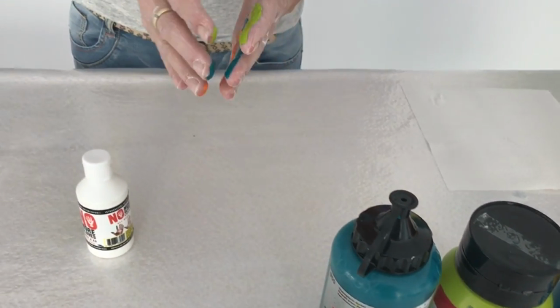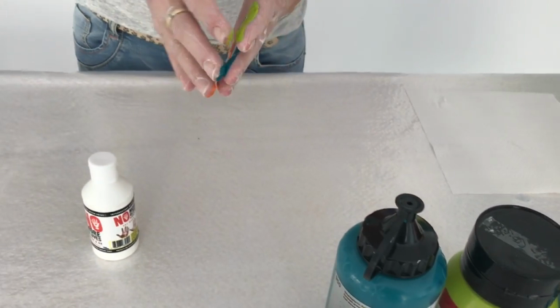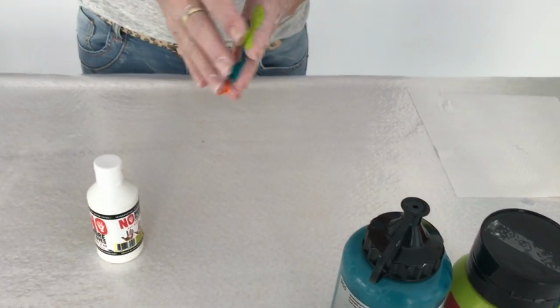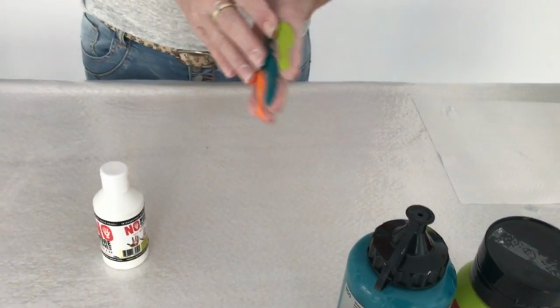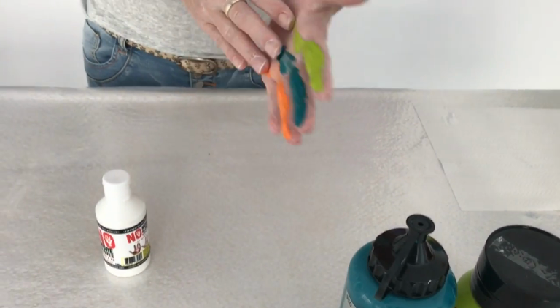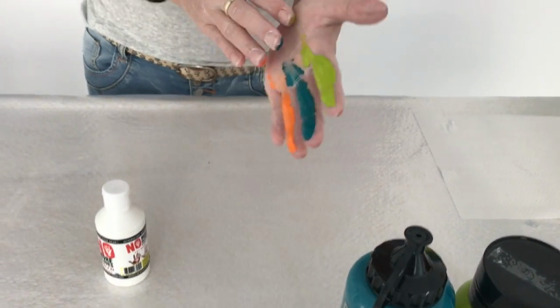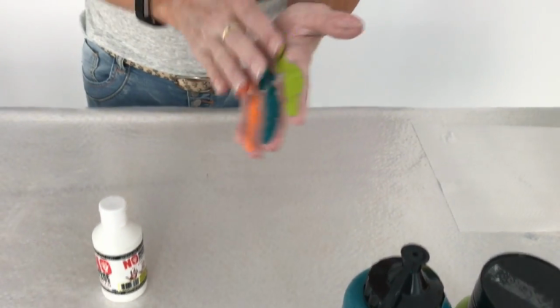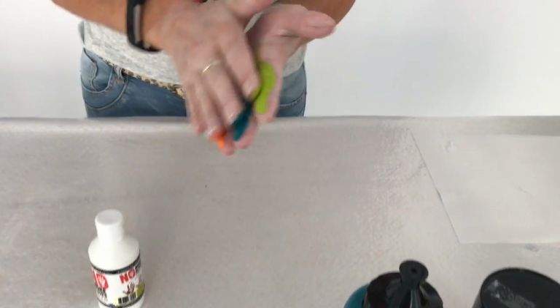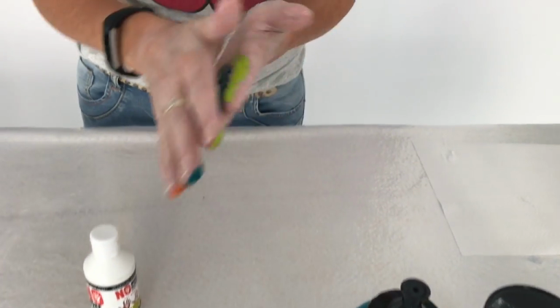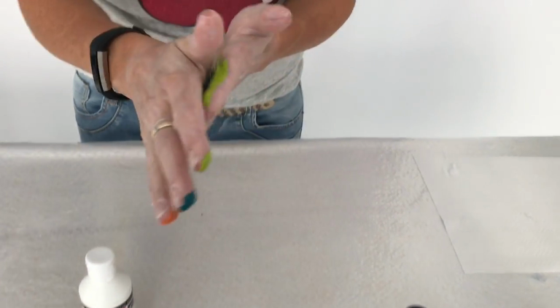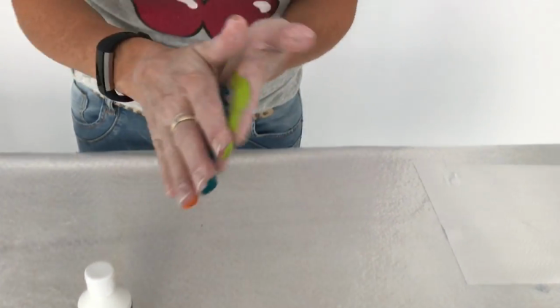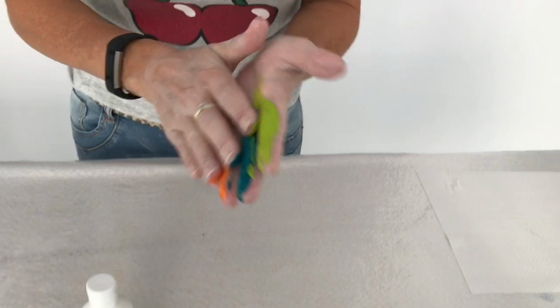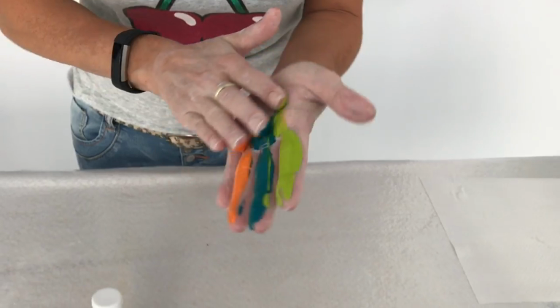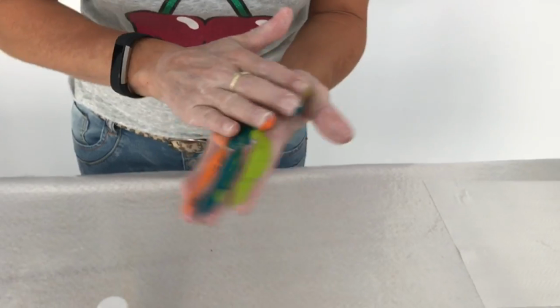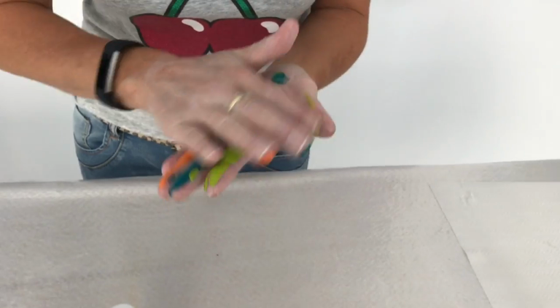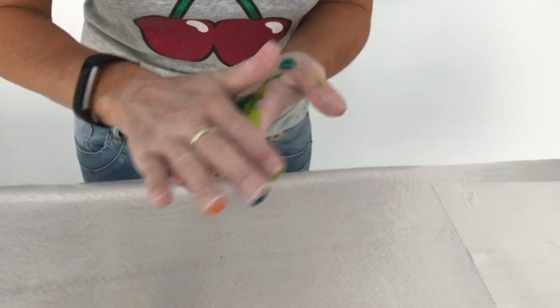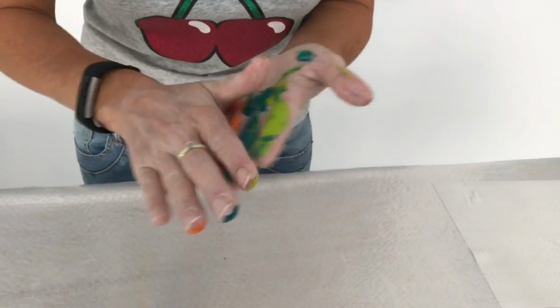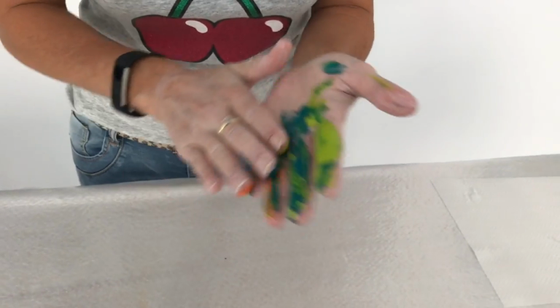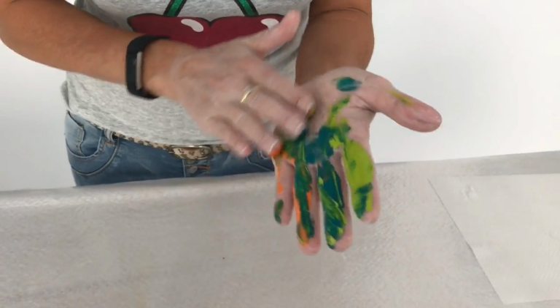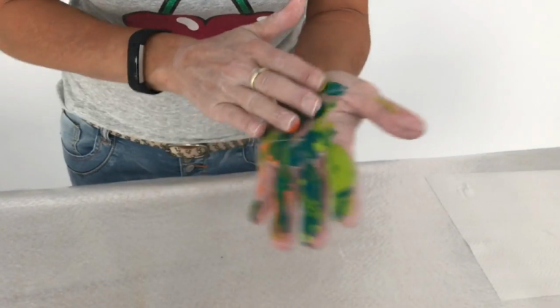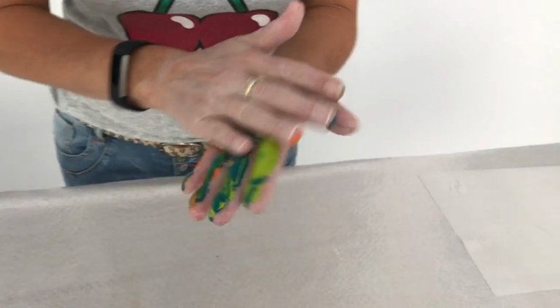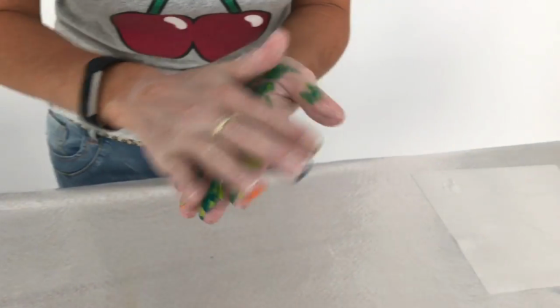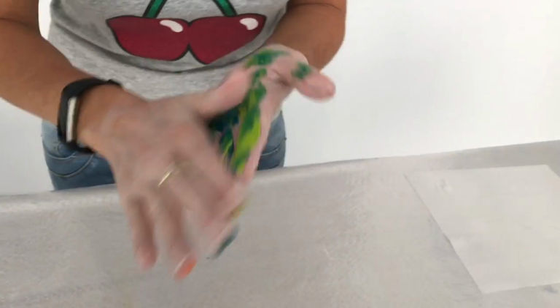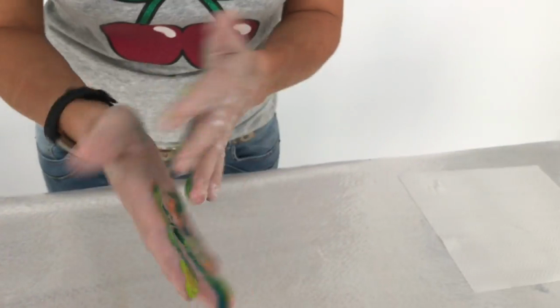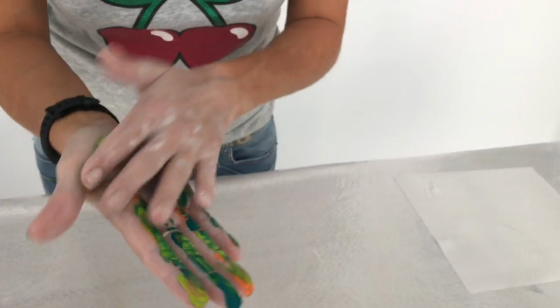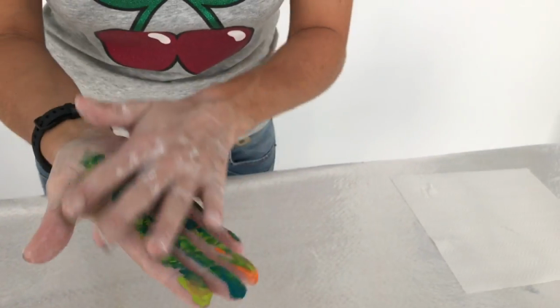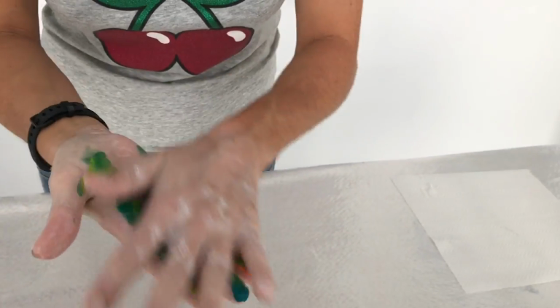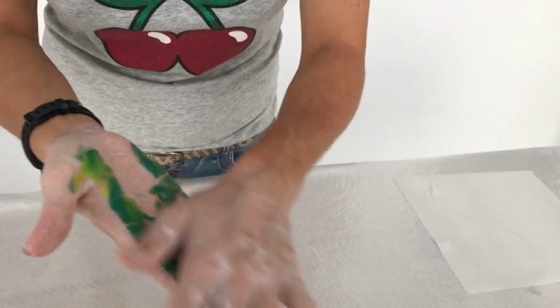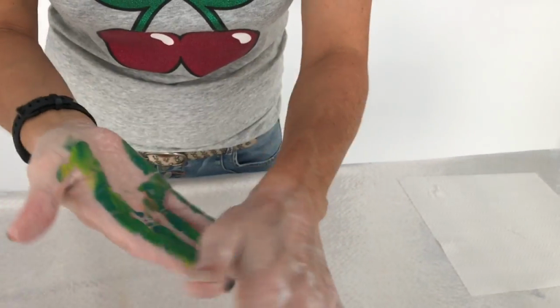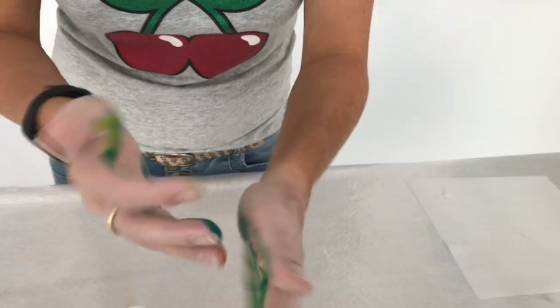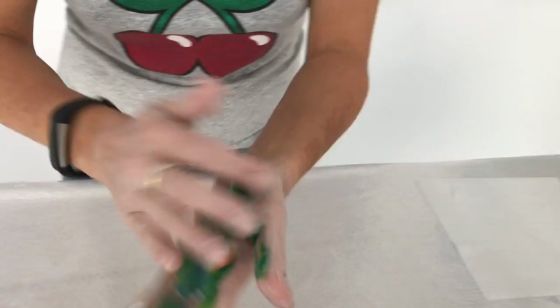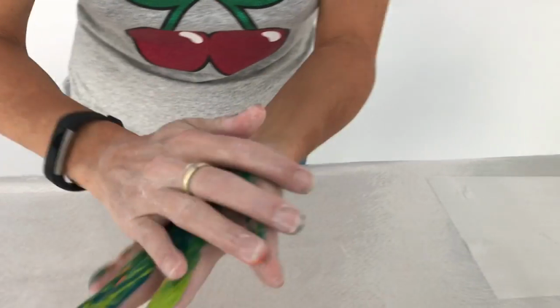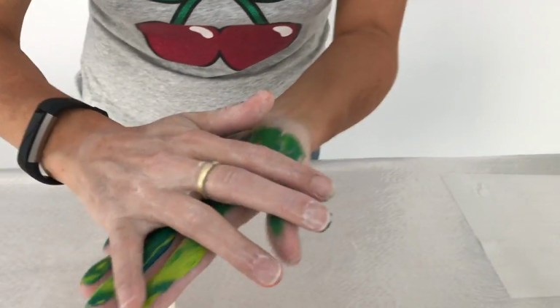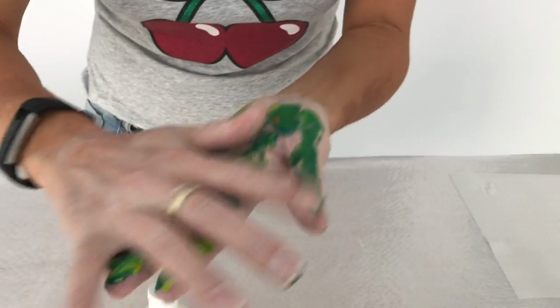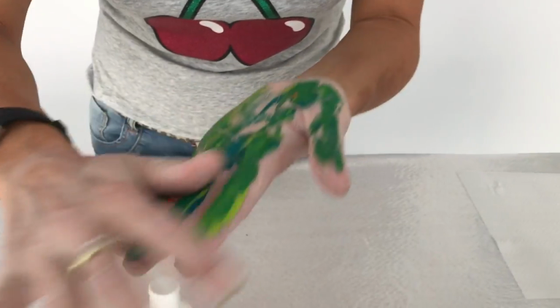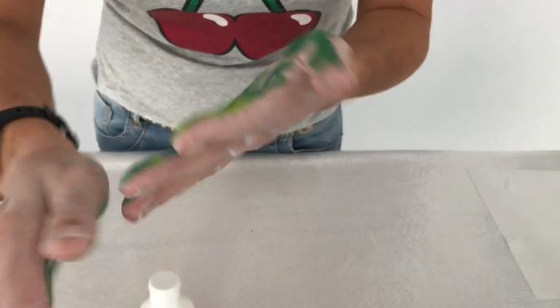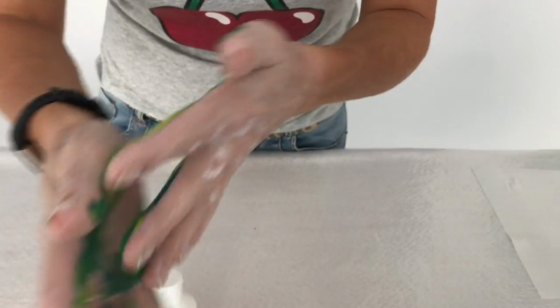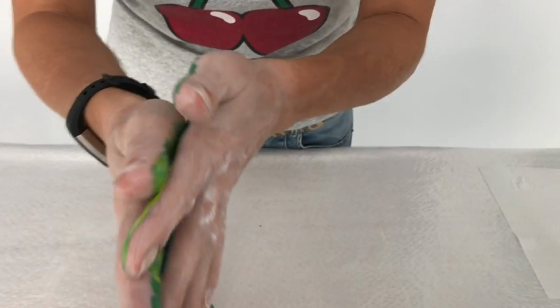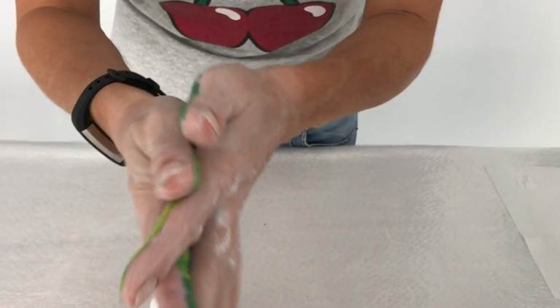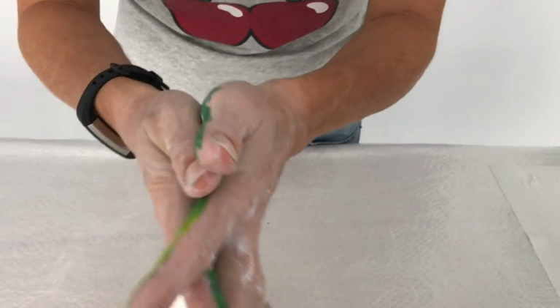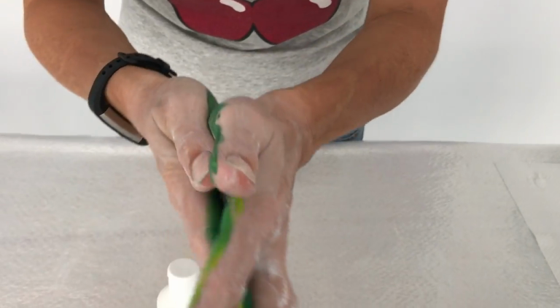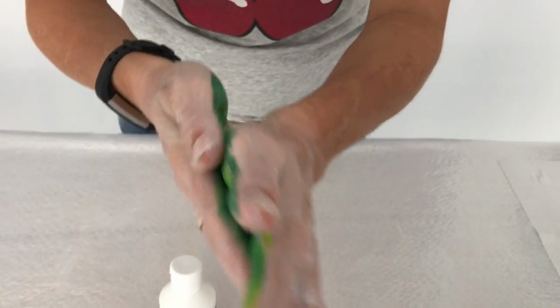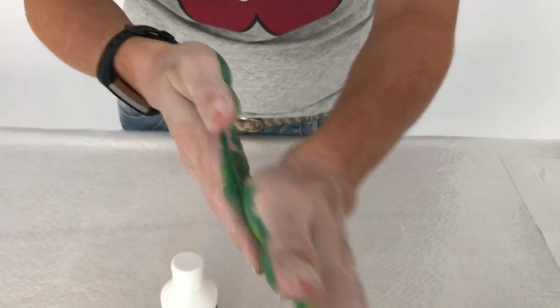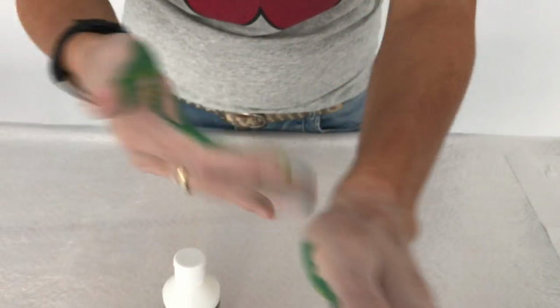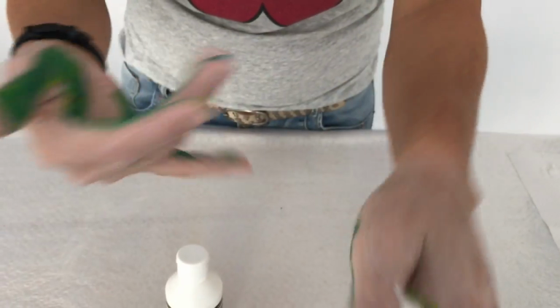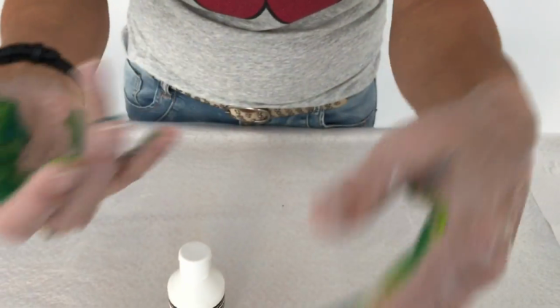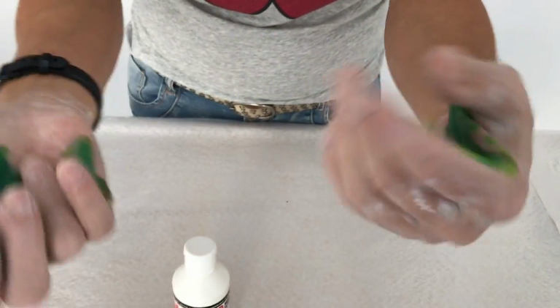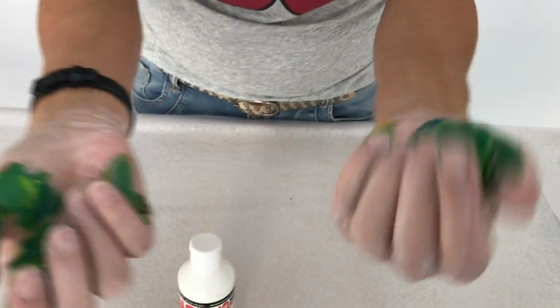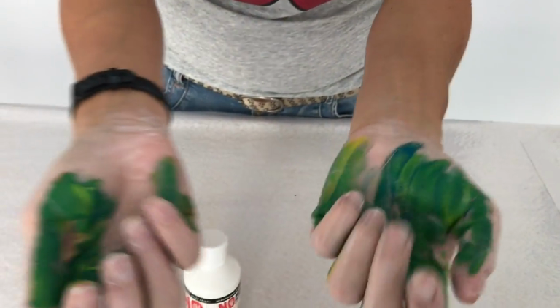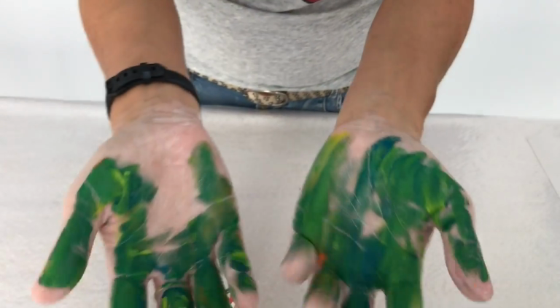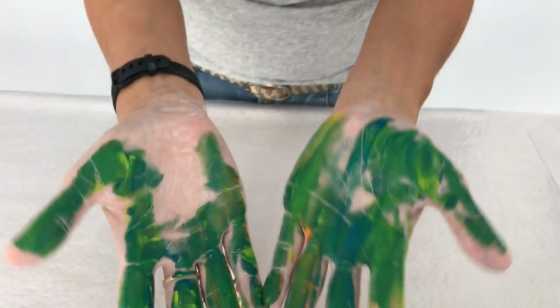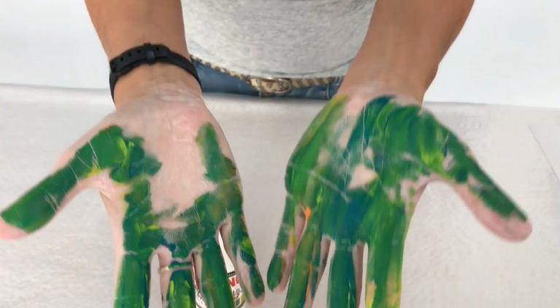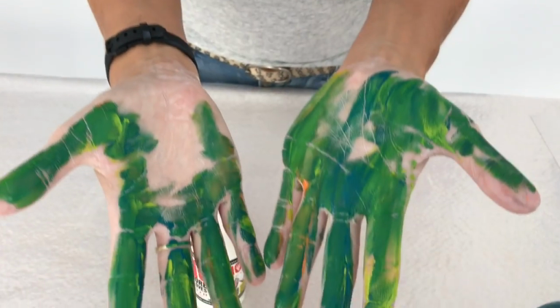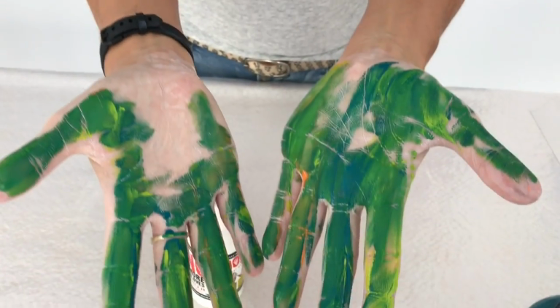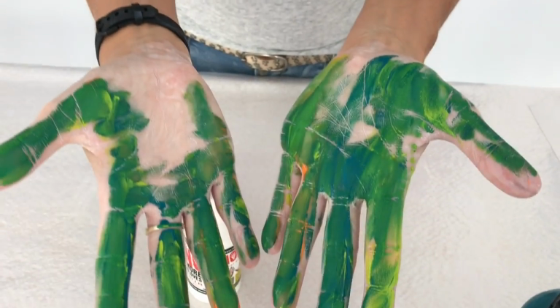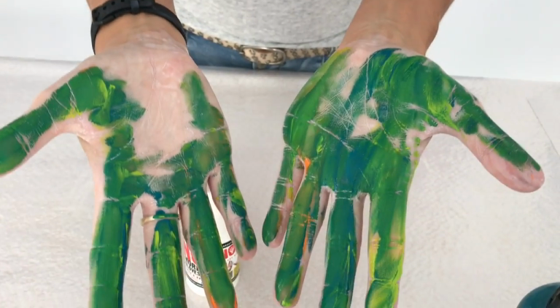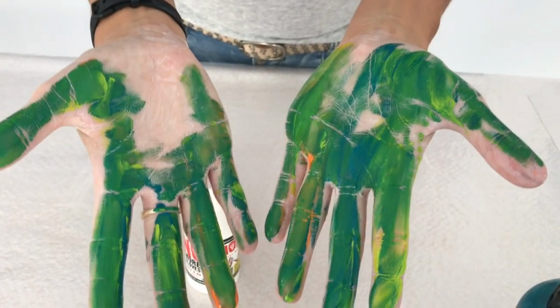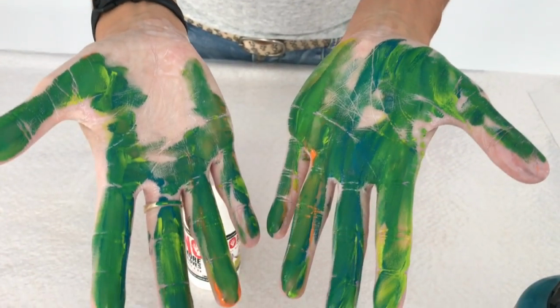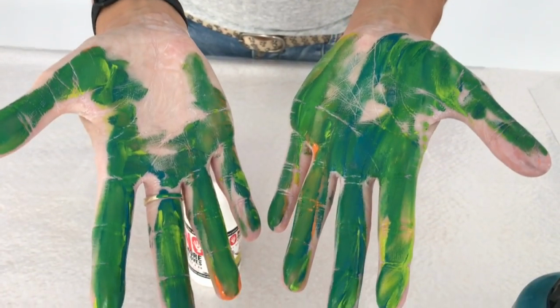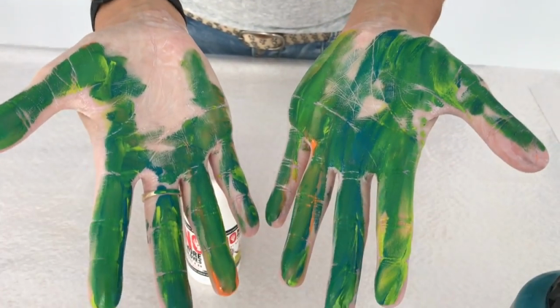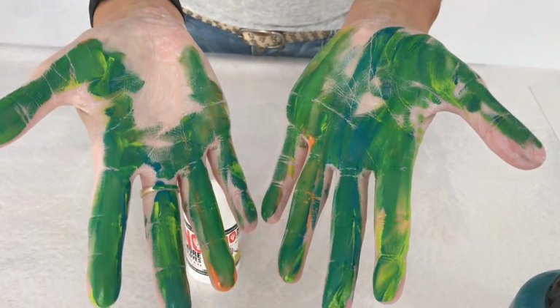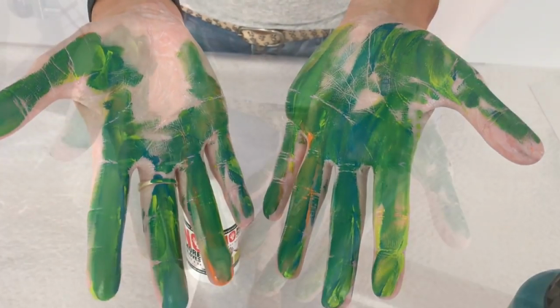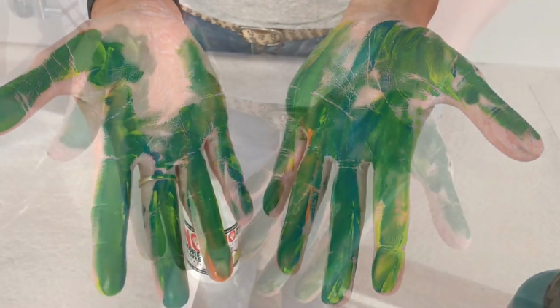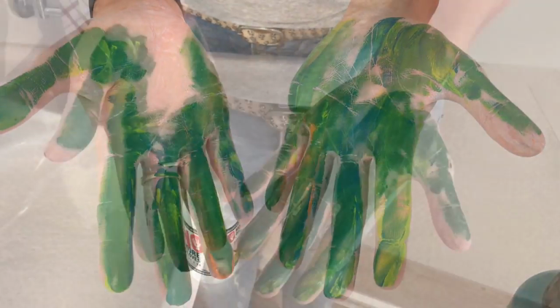On it goes — work it around. There we go. Nice and messy.